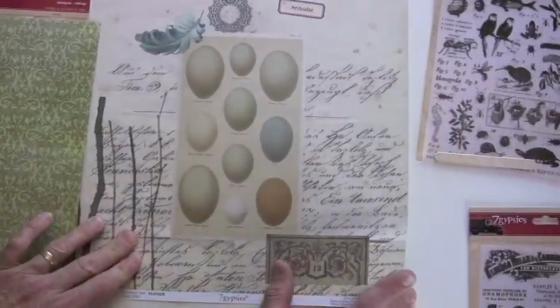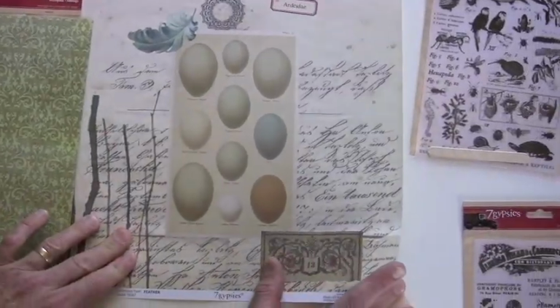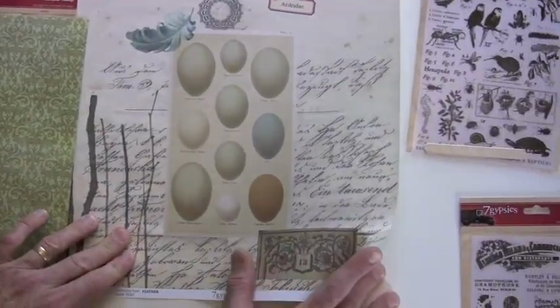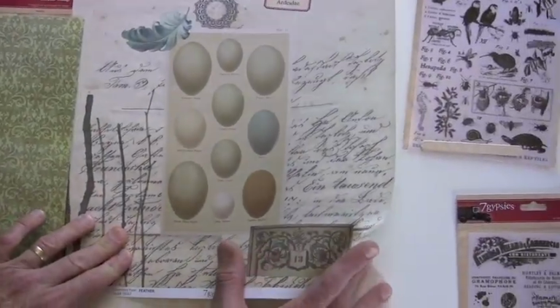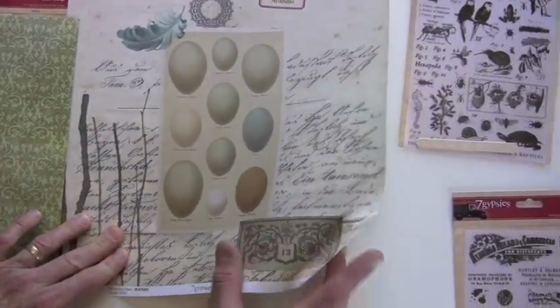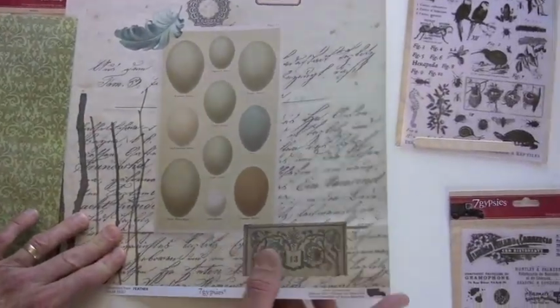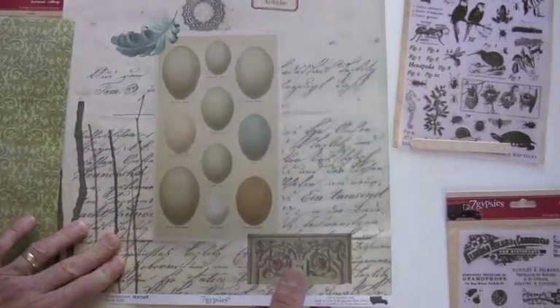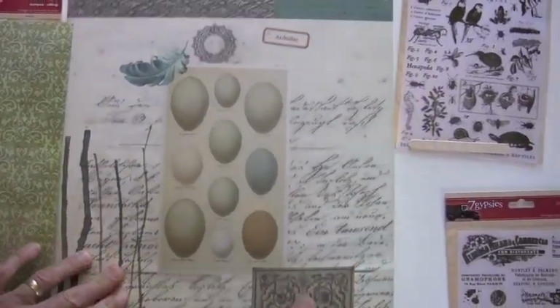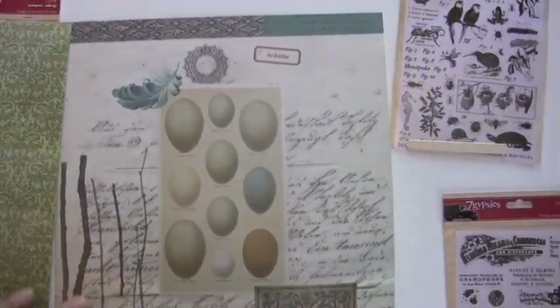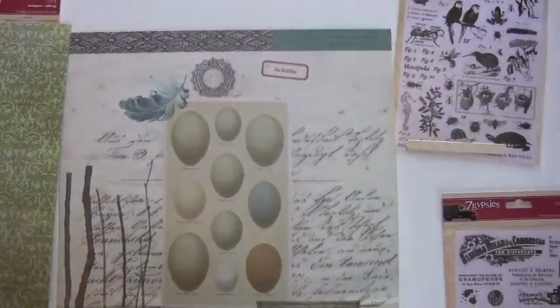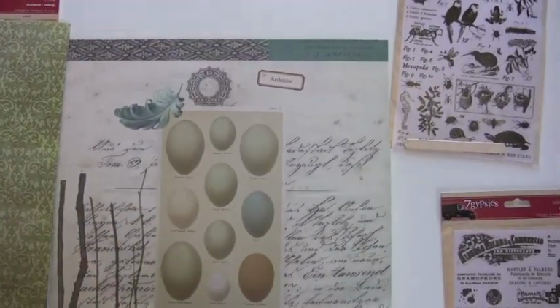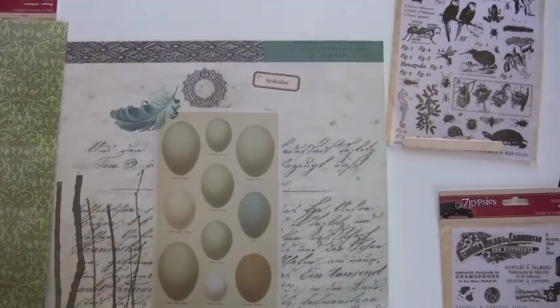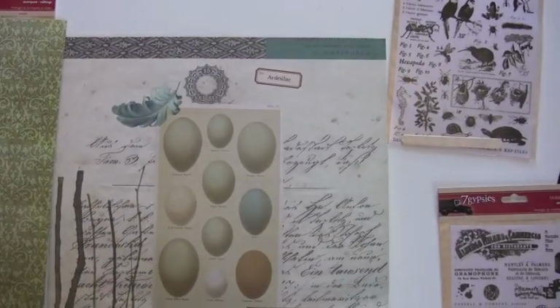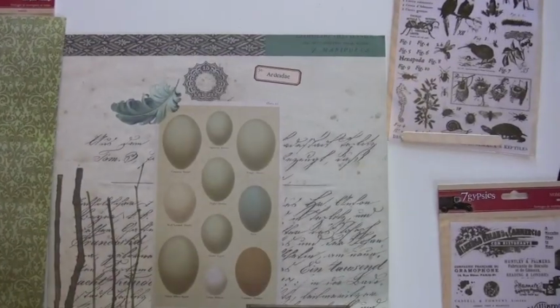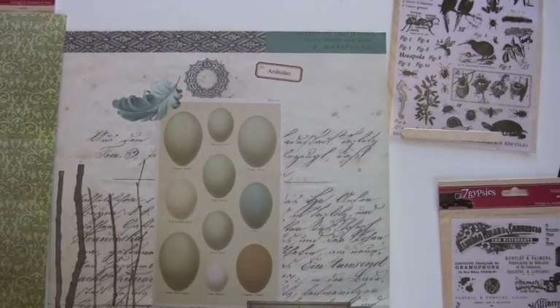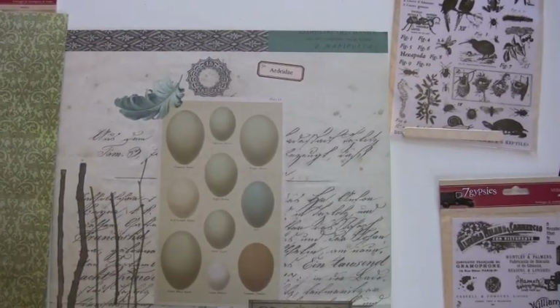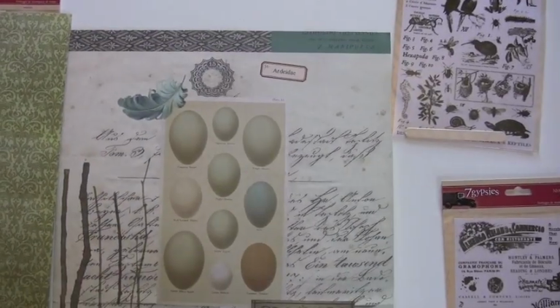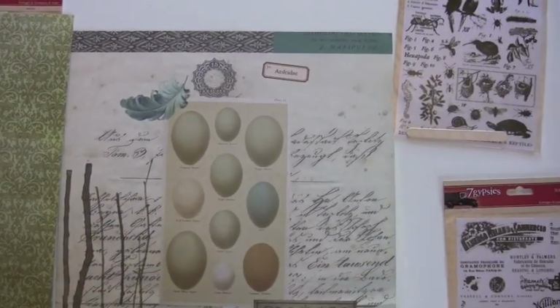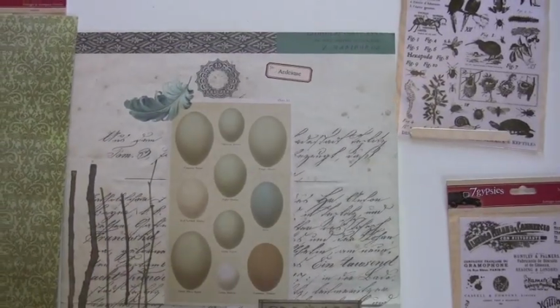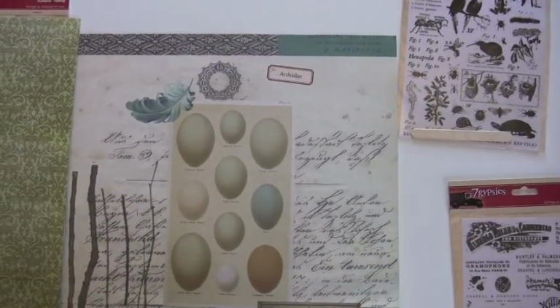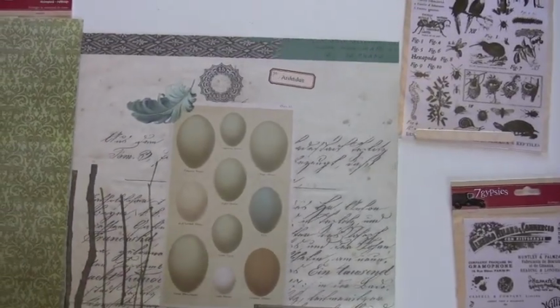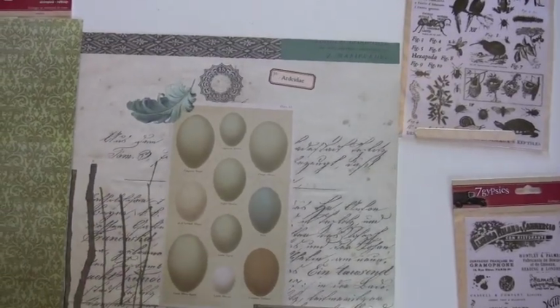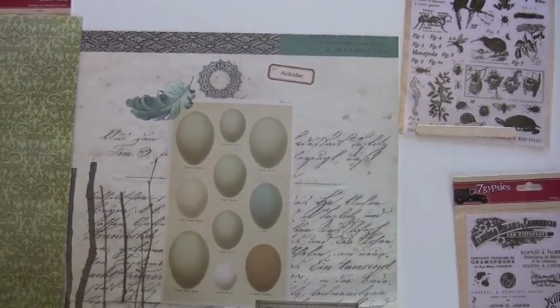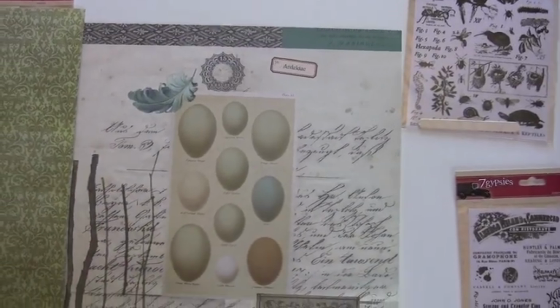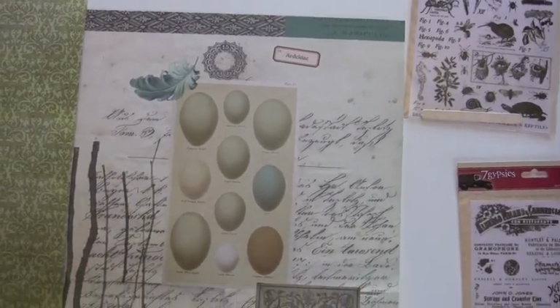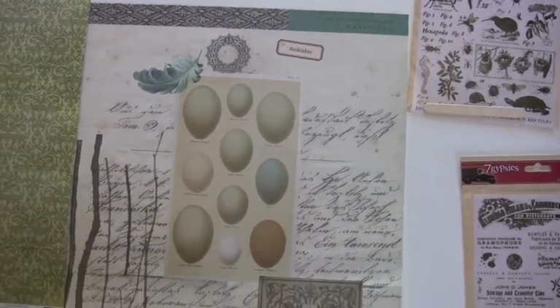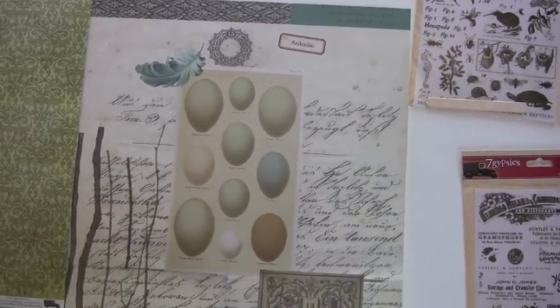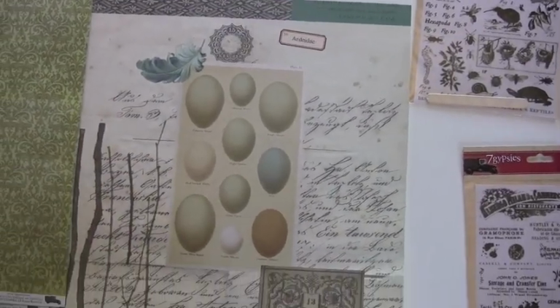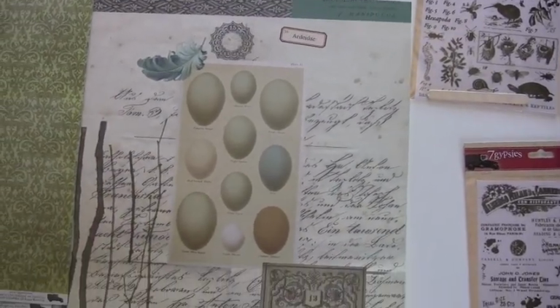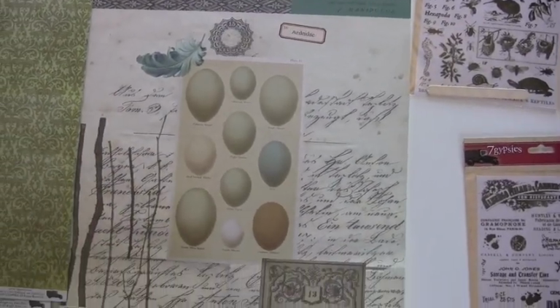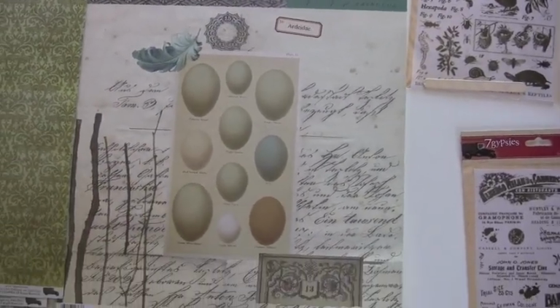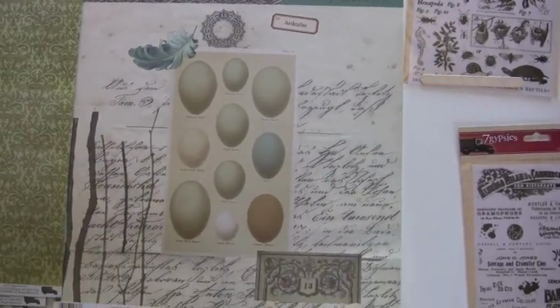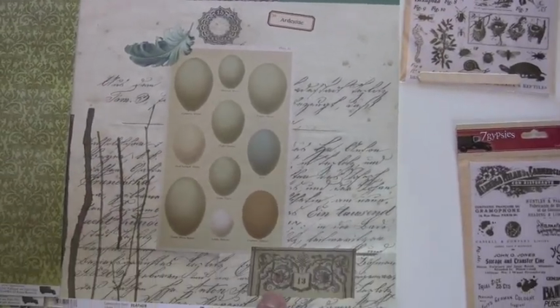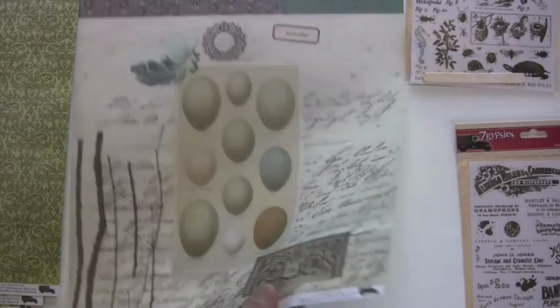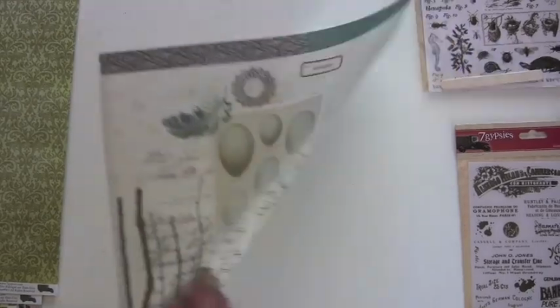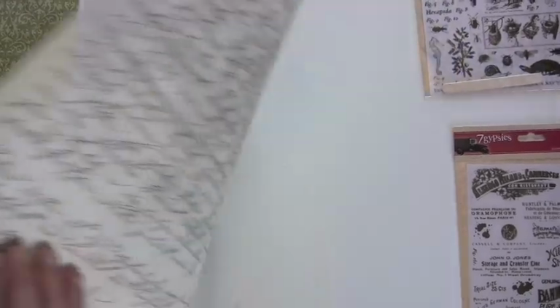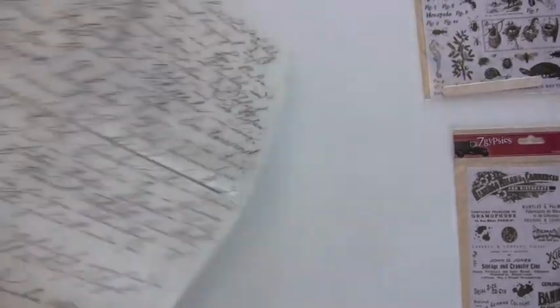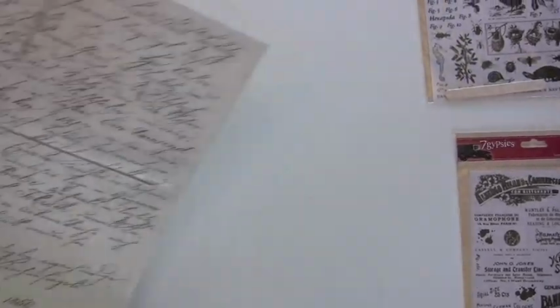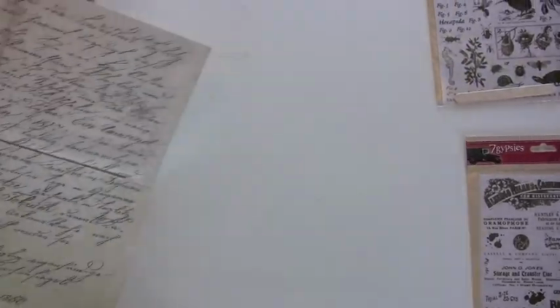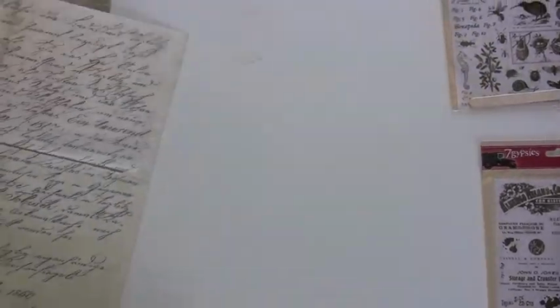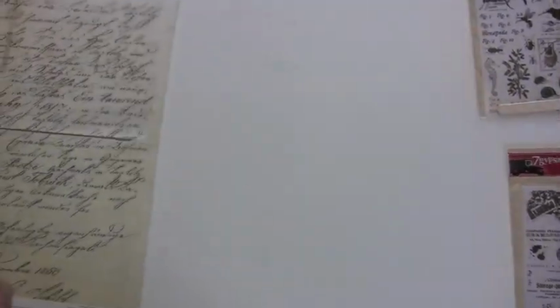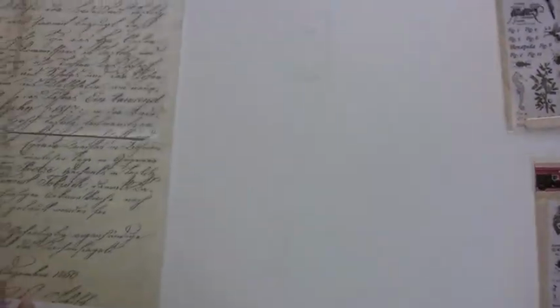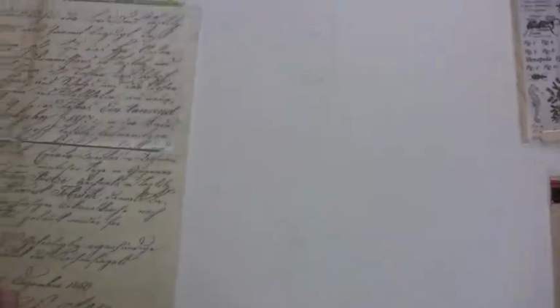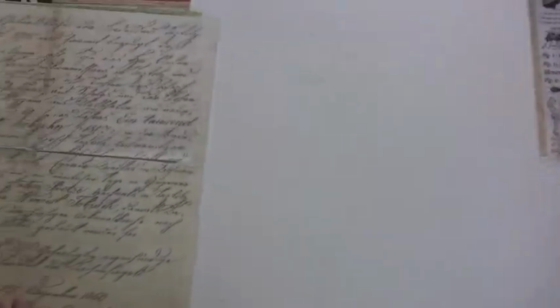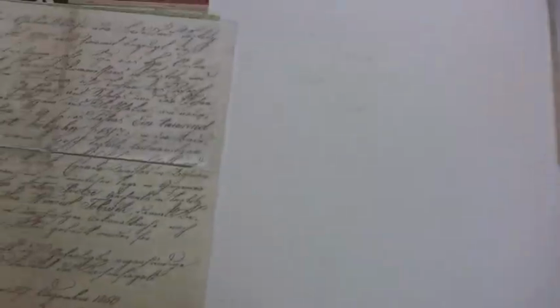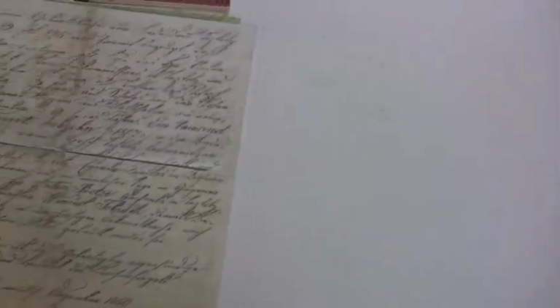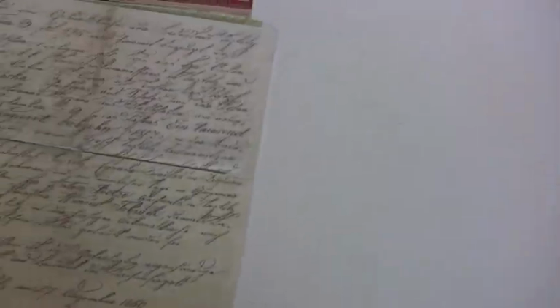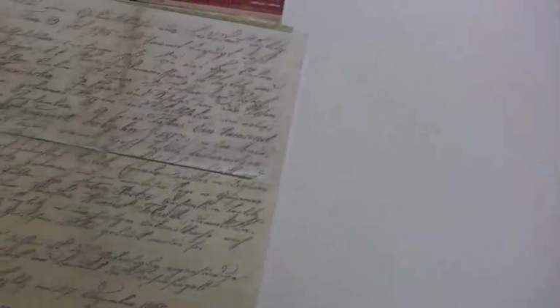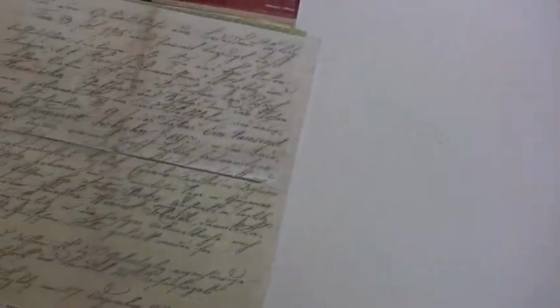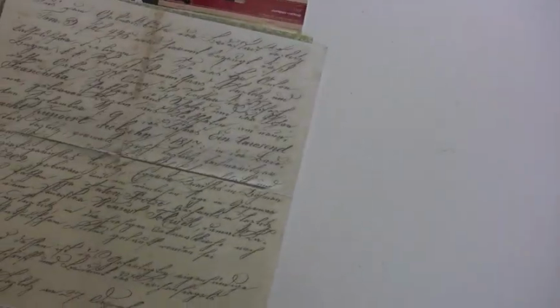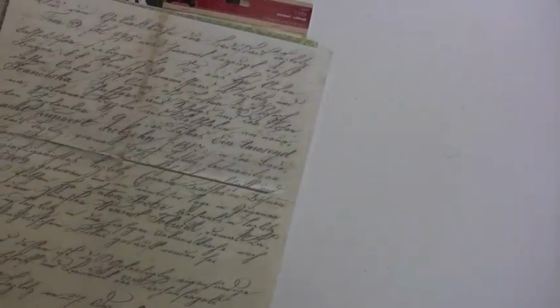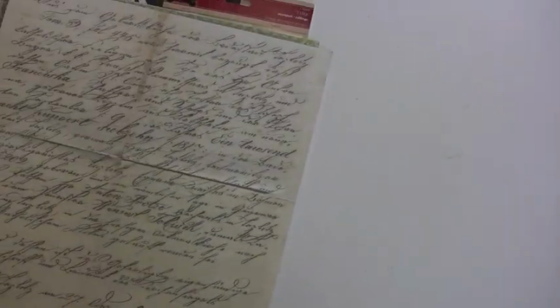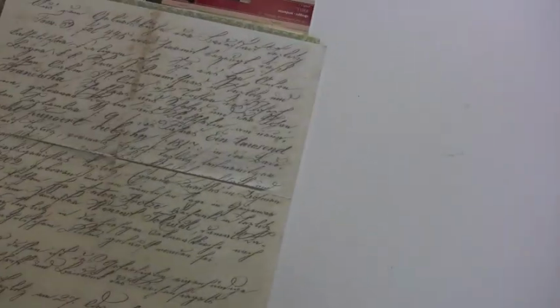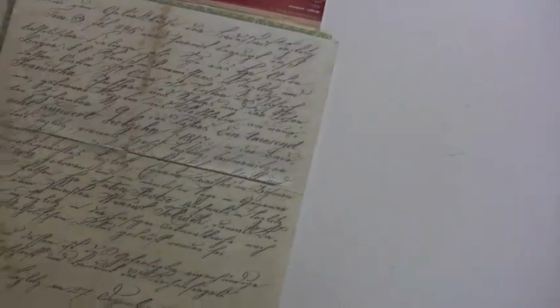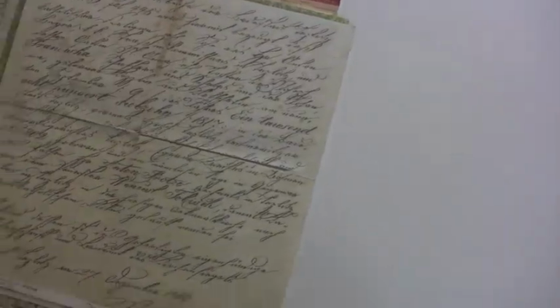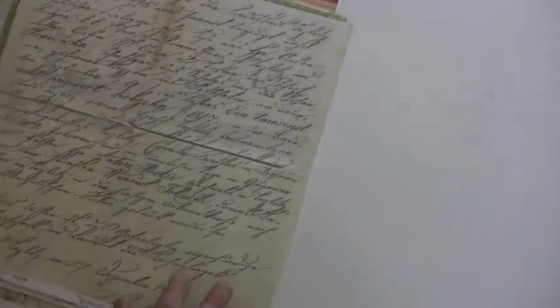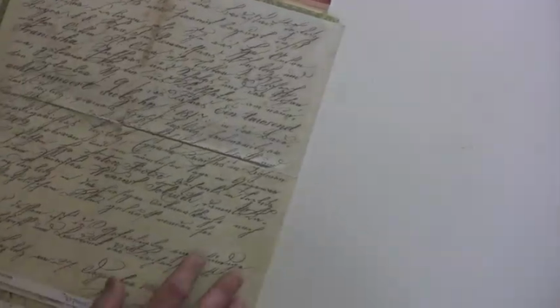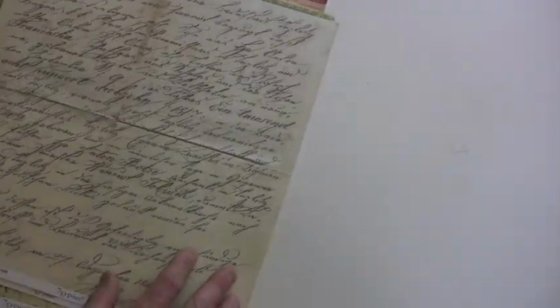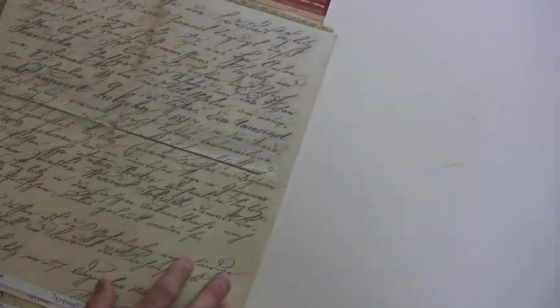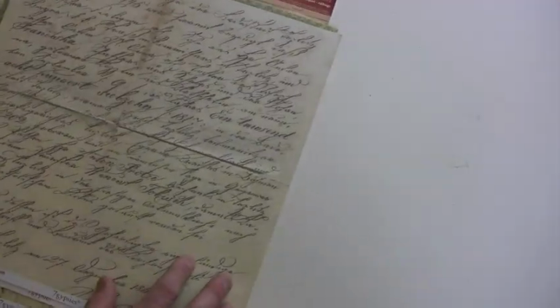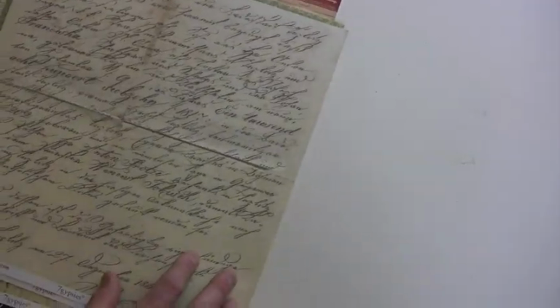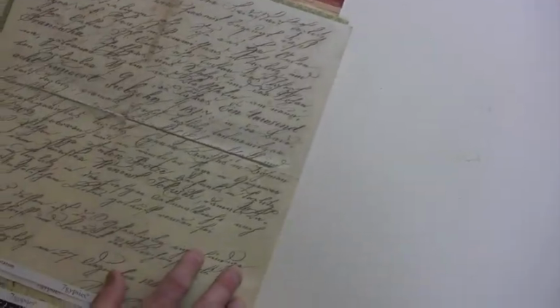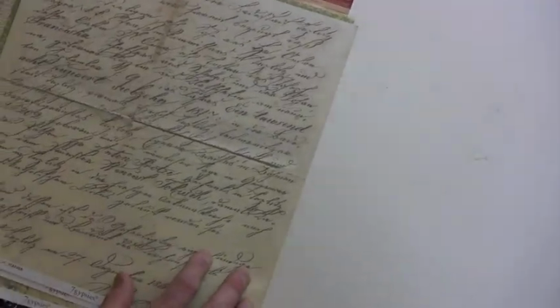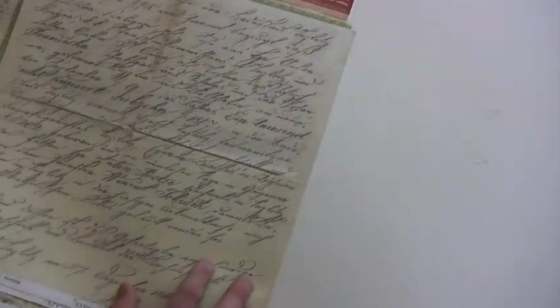Anybody say eggs? Yeah, look at that. Love it.